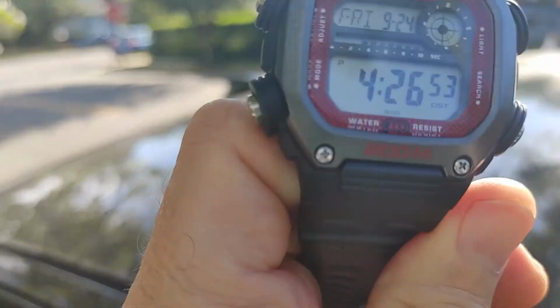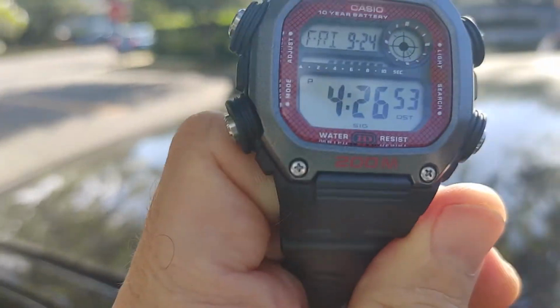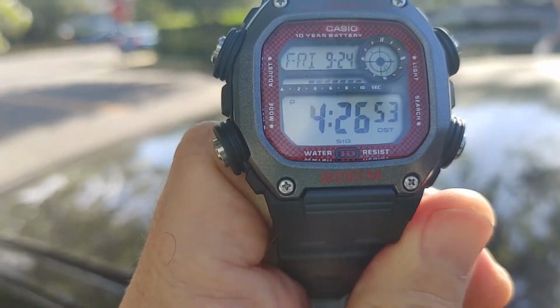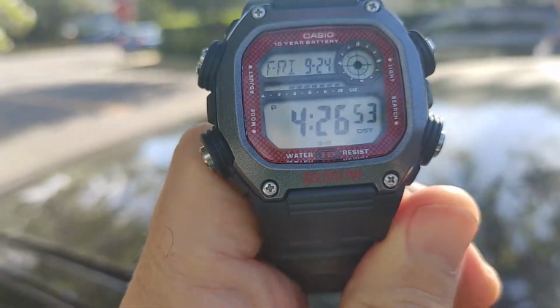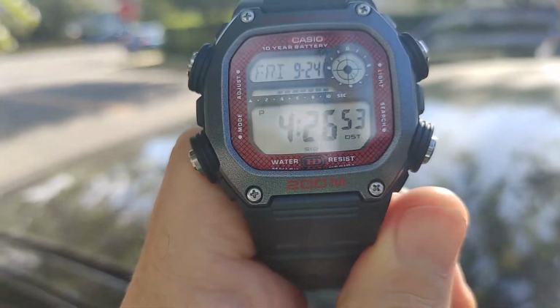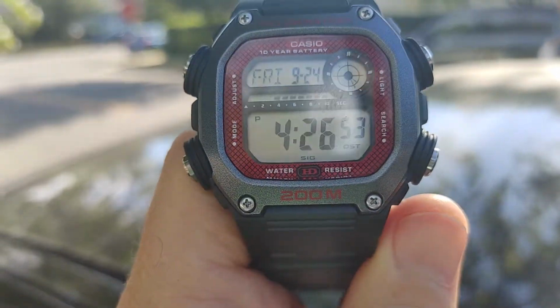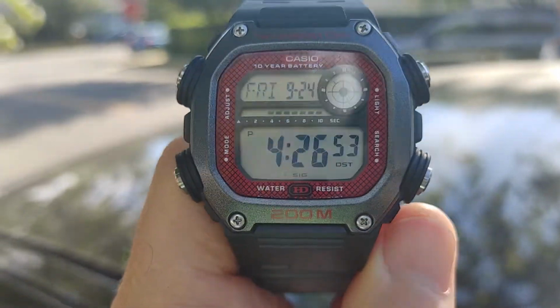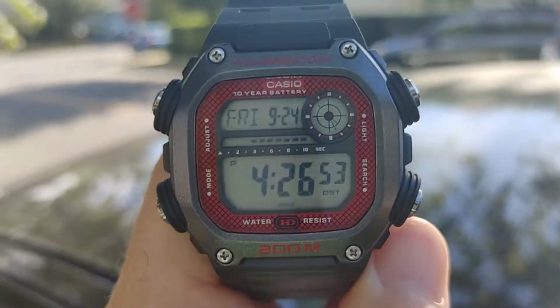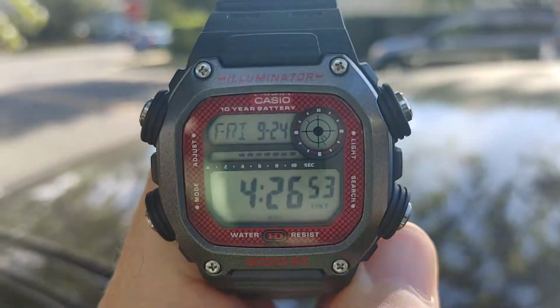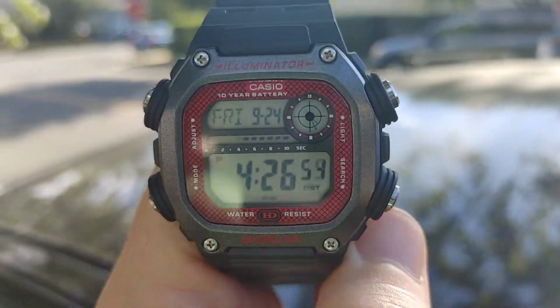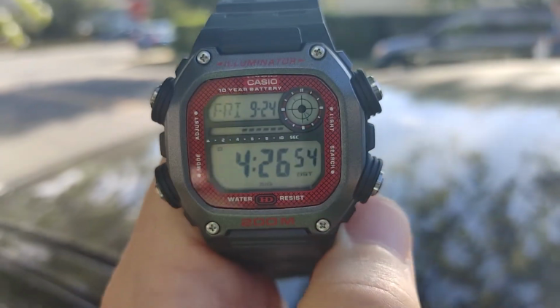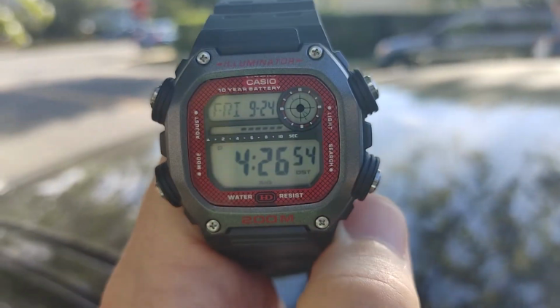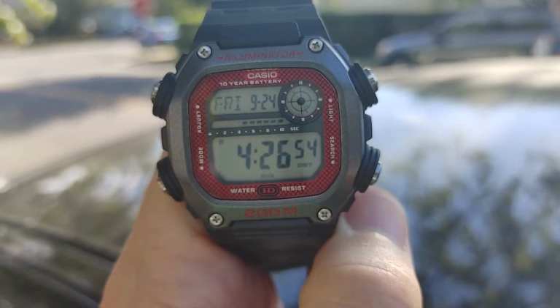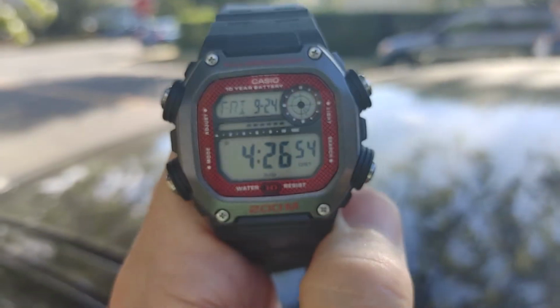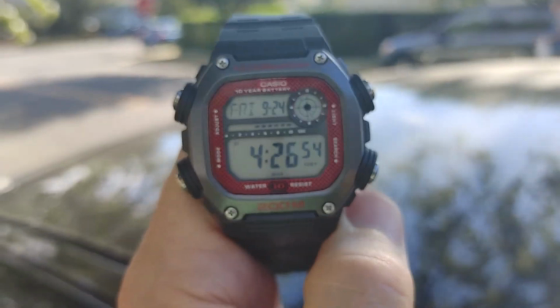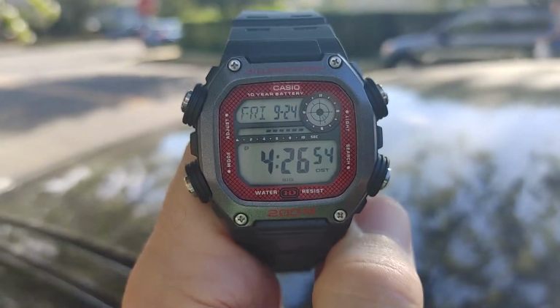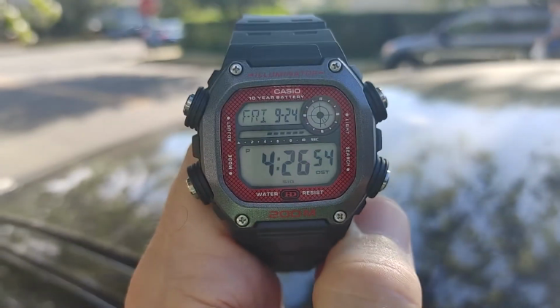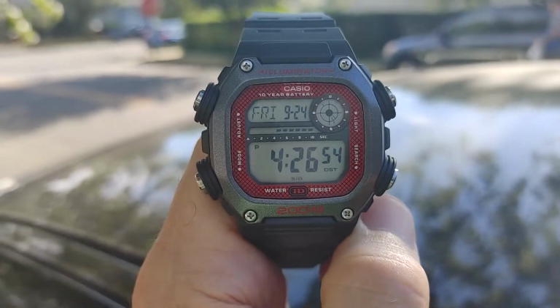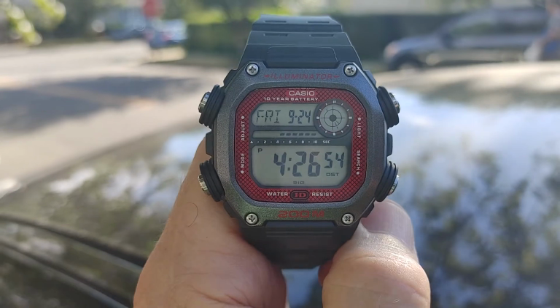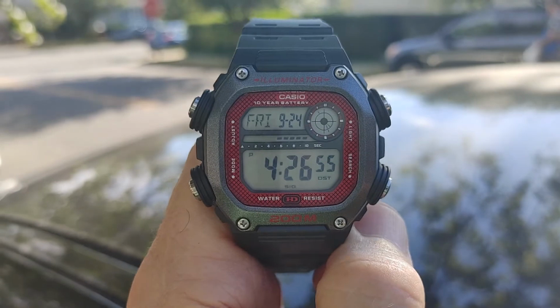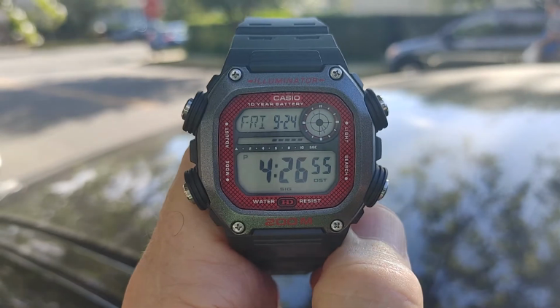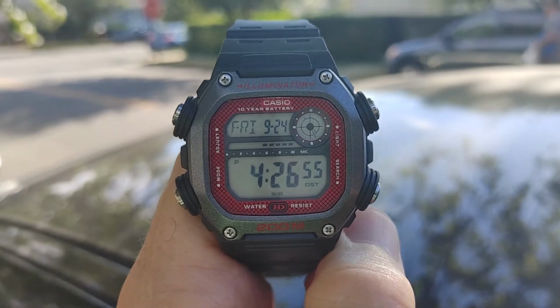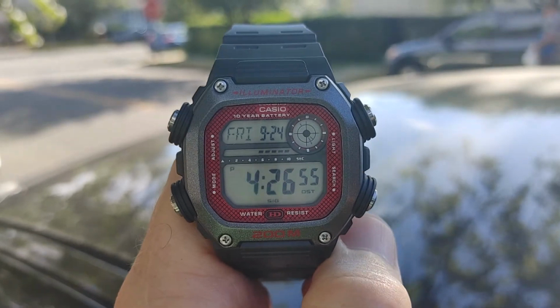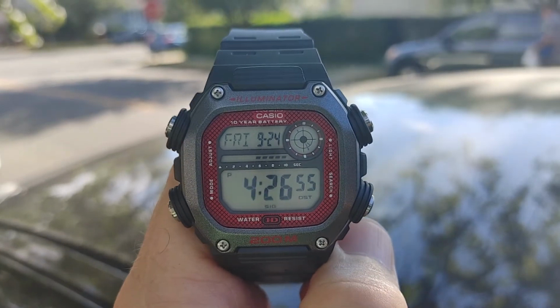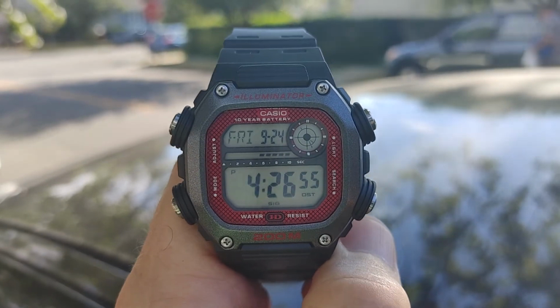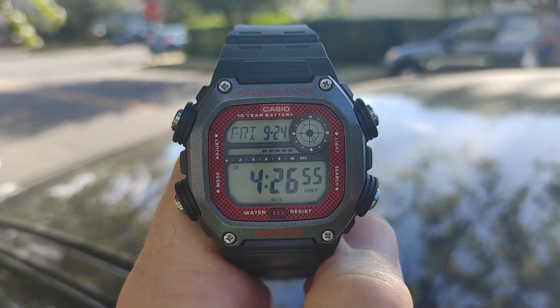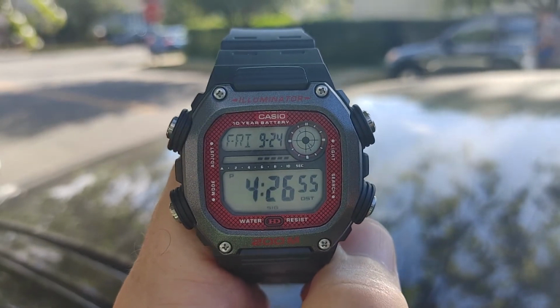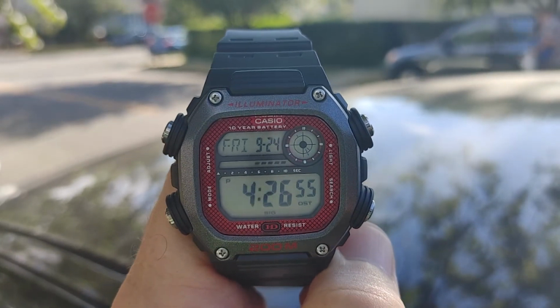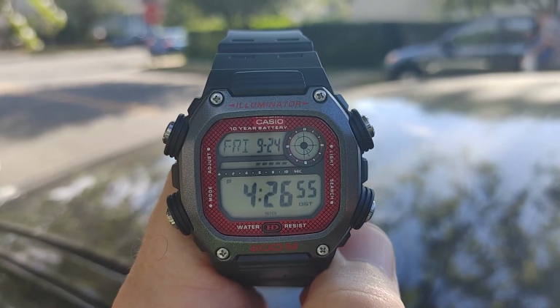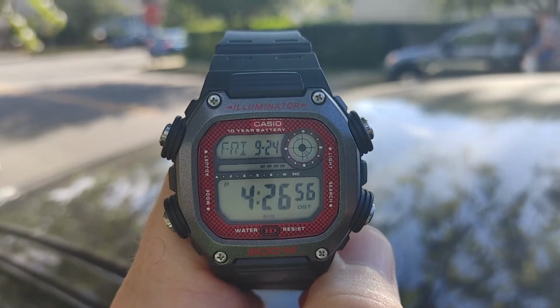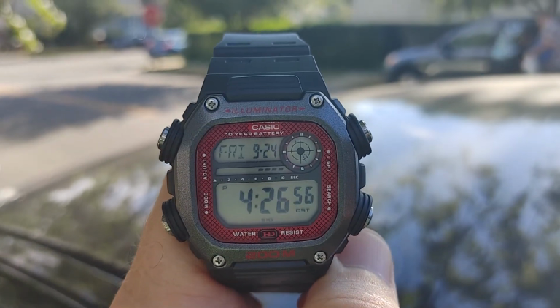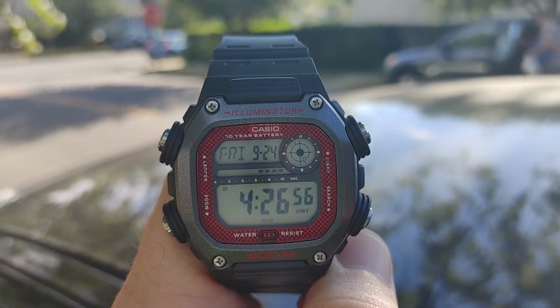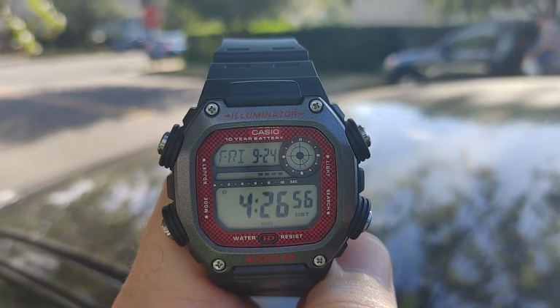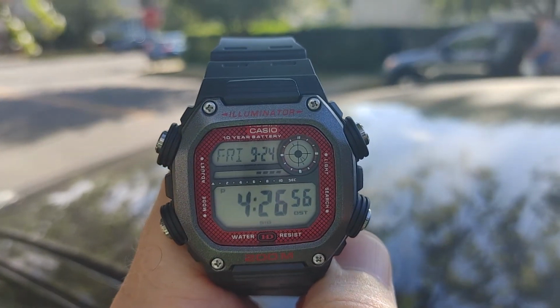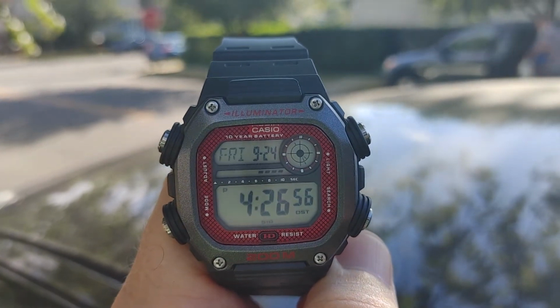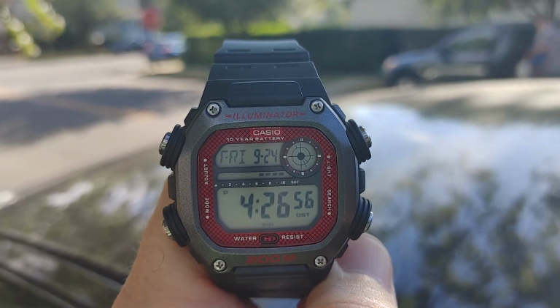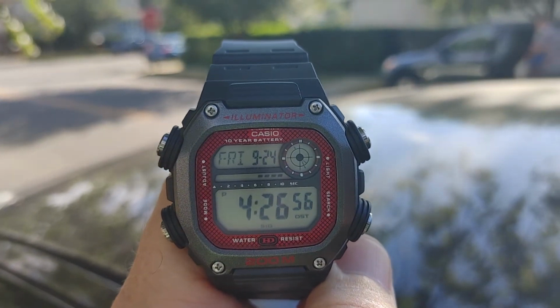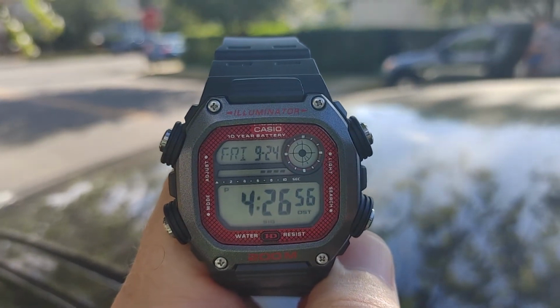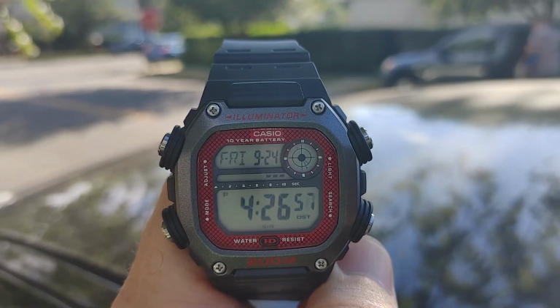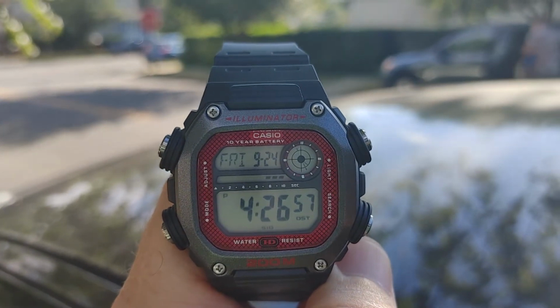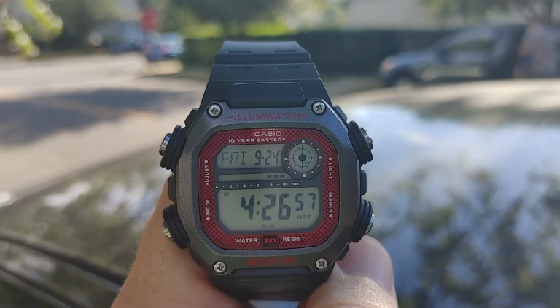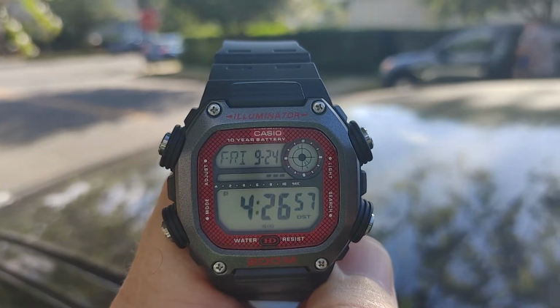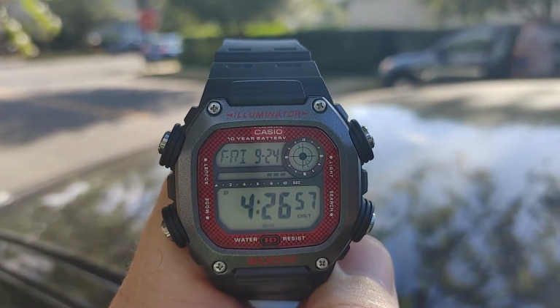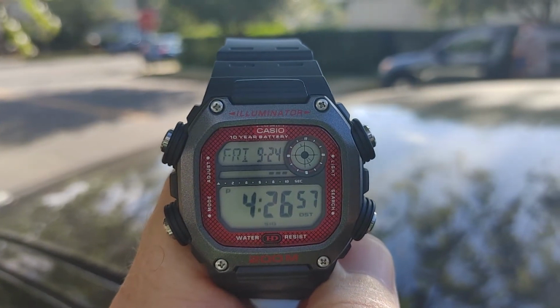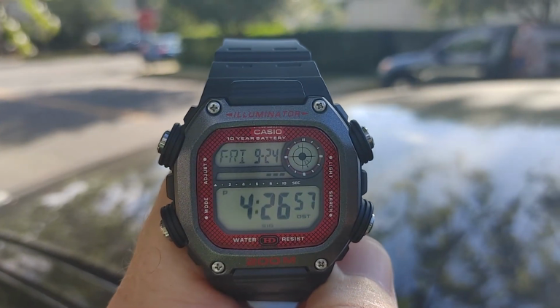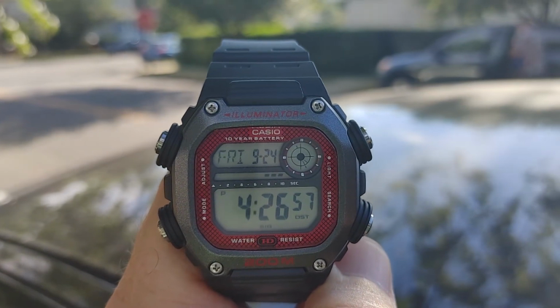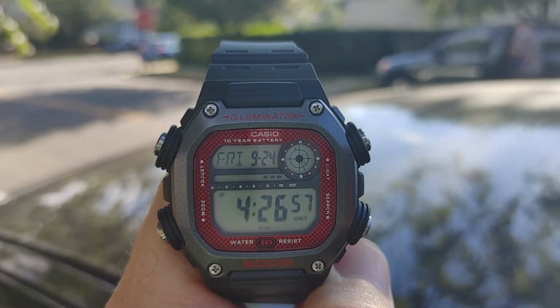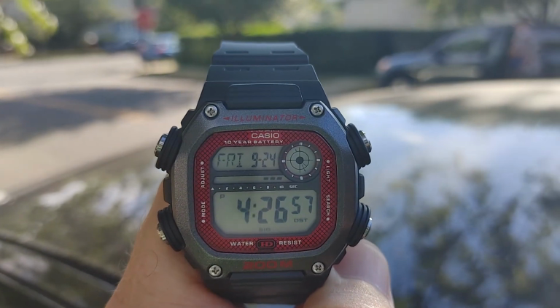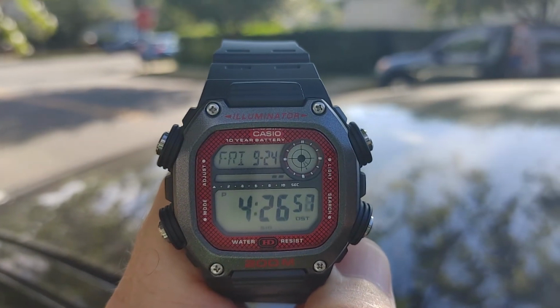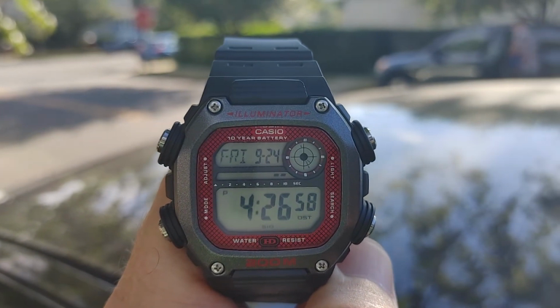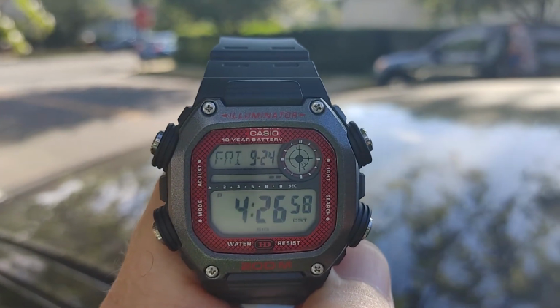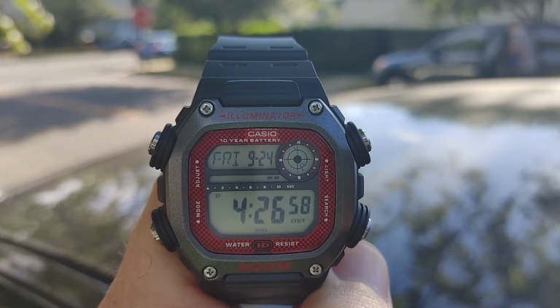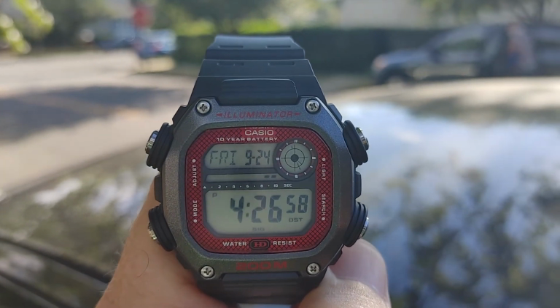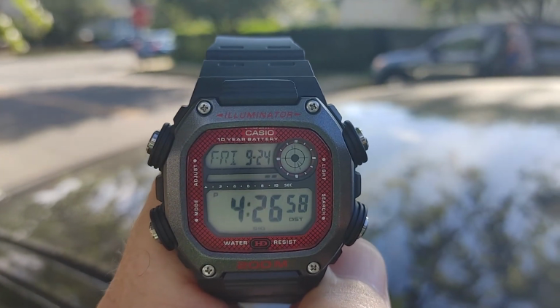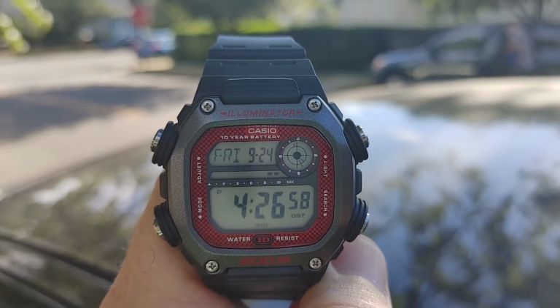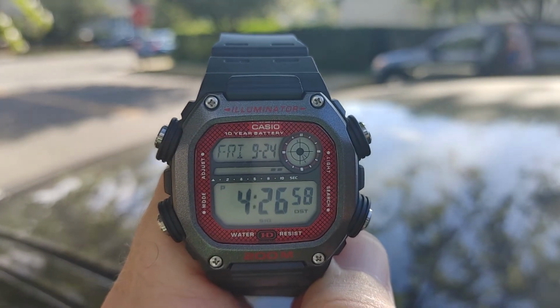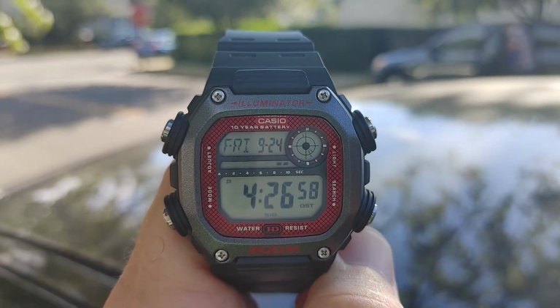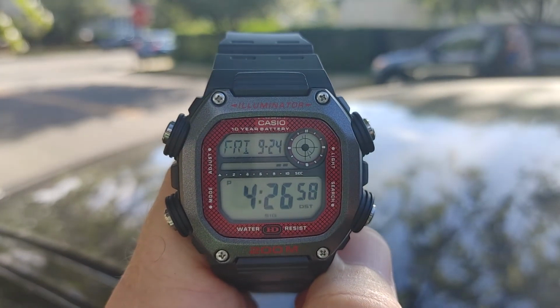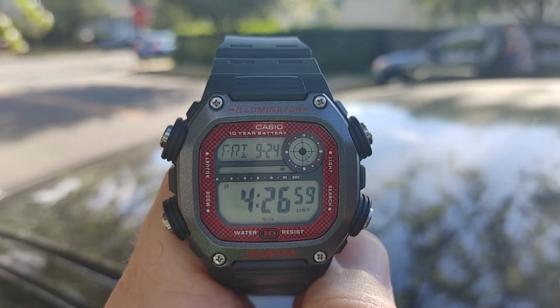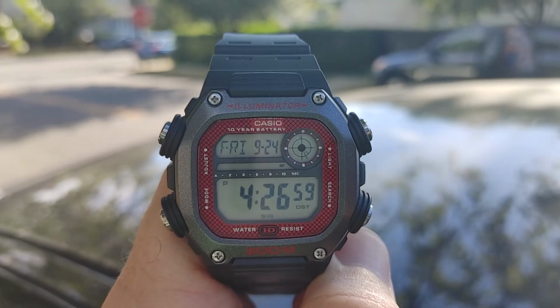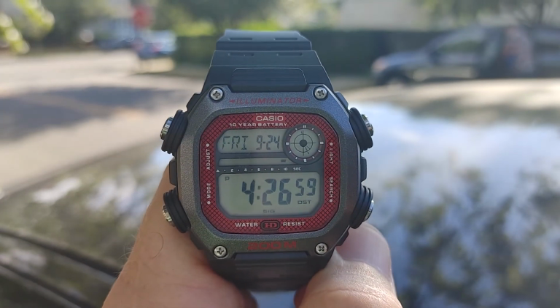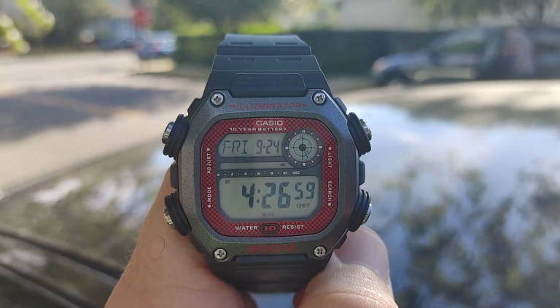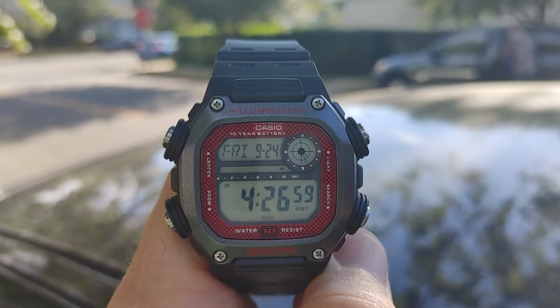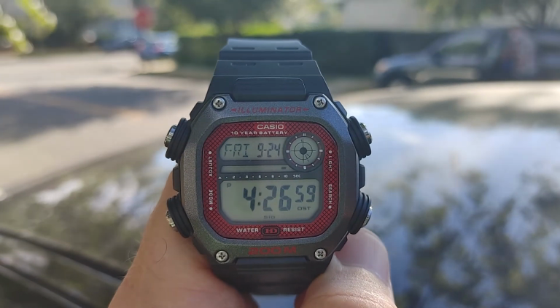Just a great watch. Have a great day everyone — Casio DW-291.